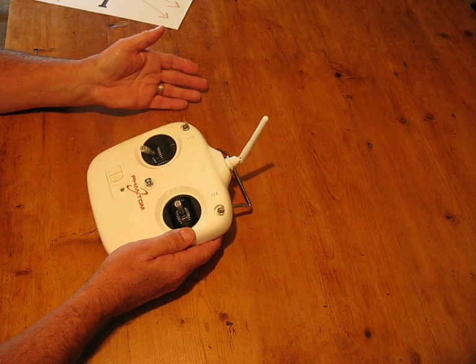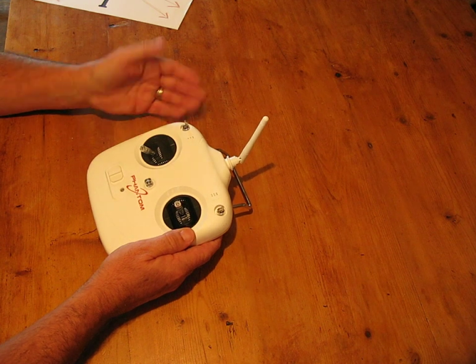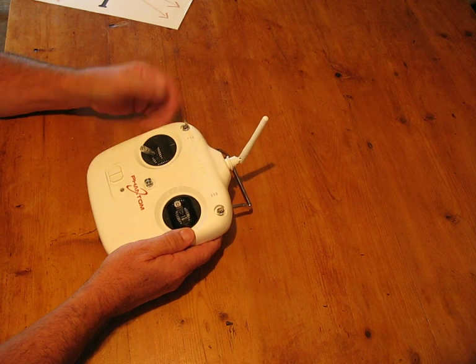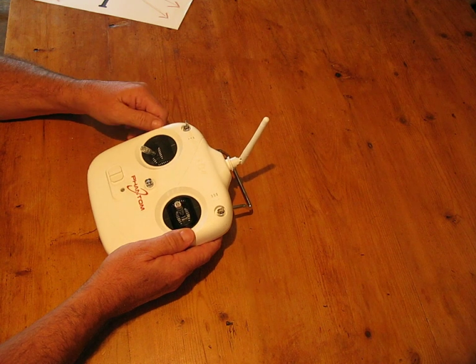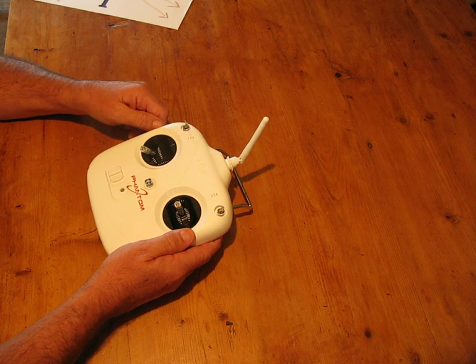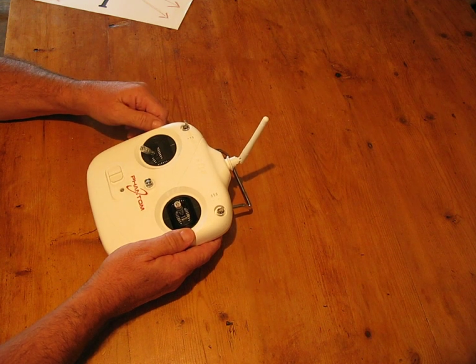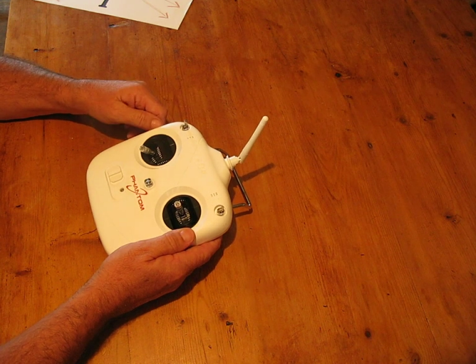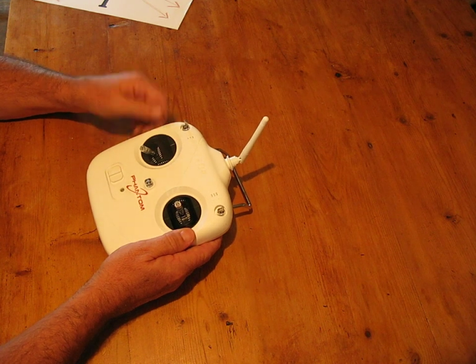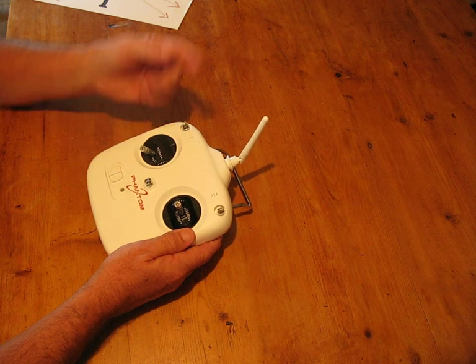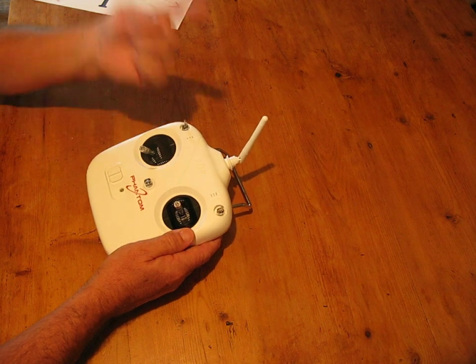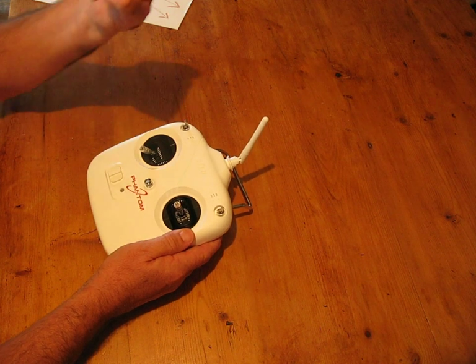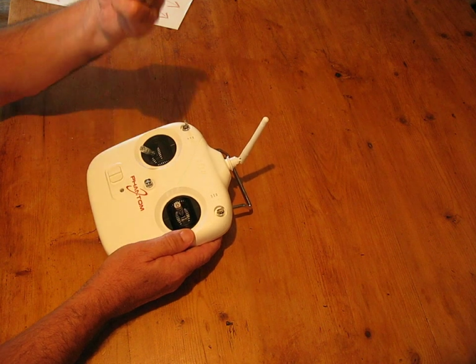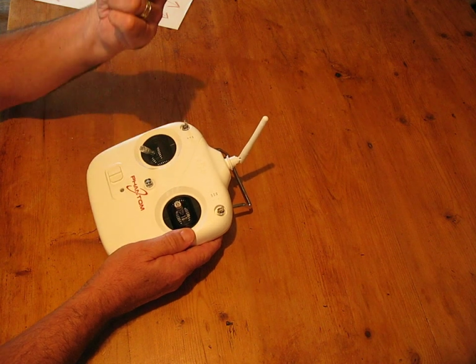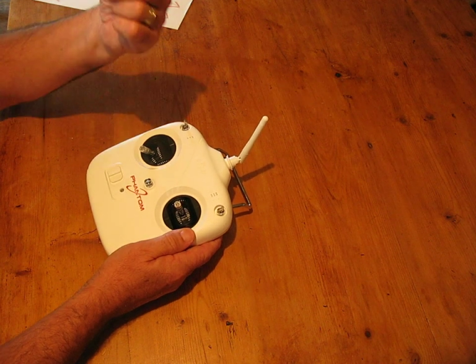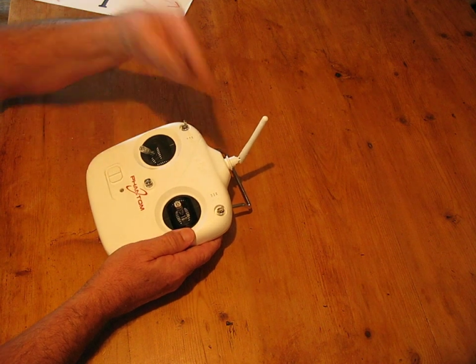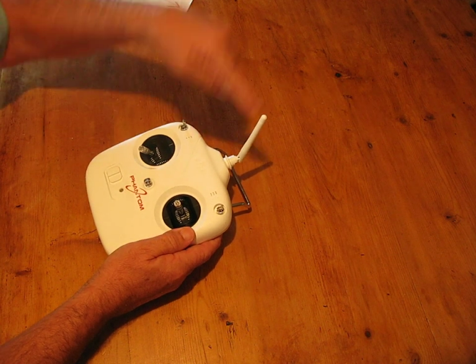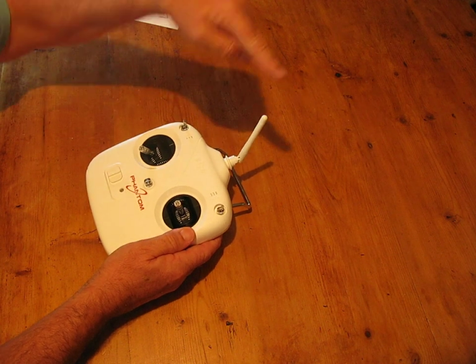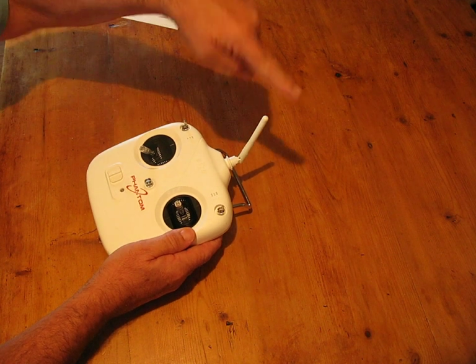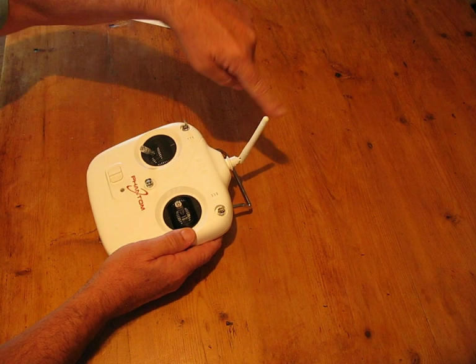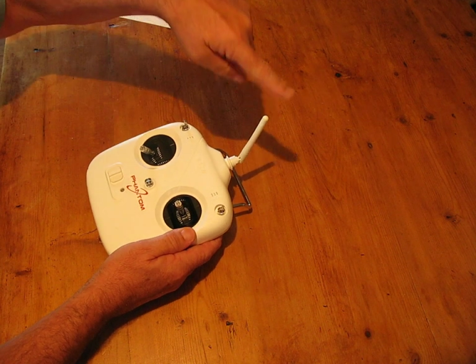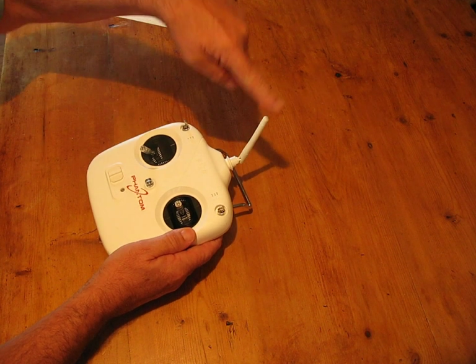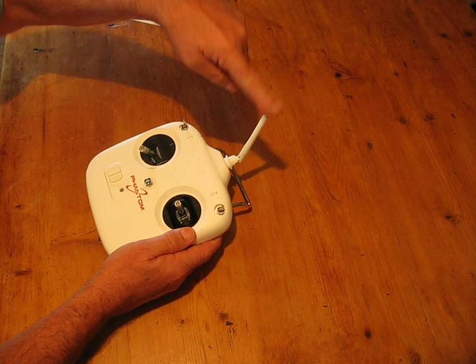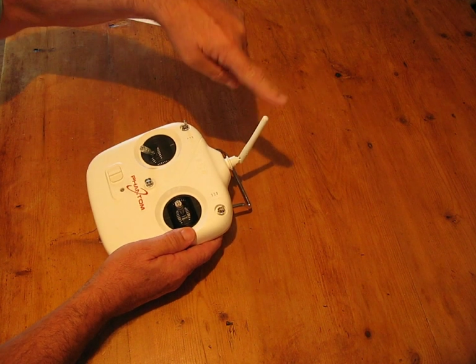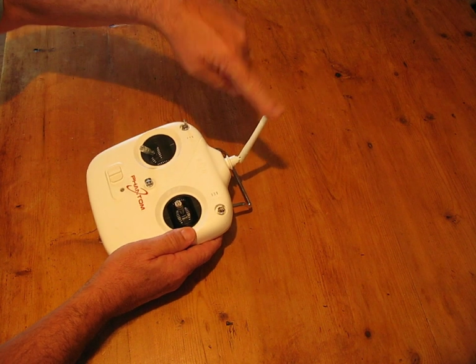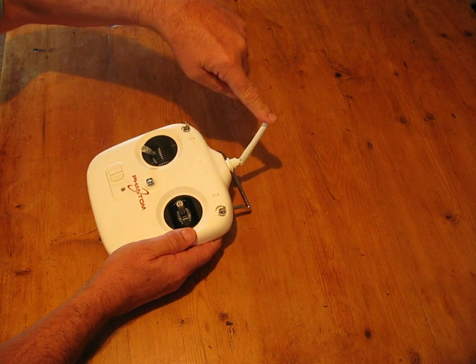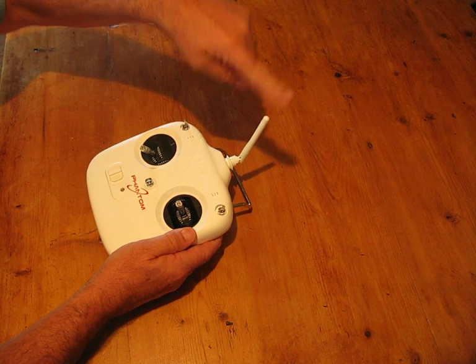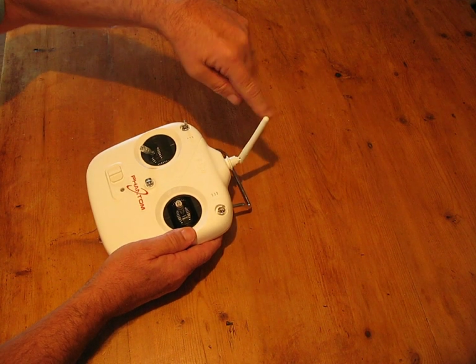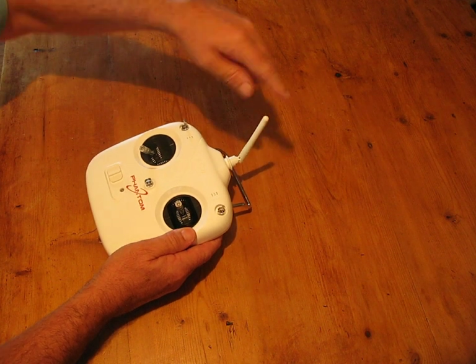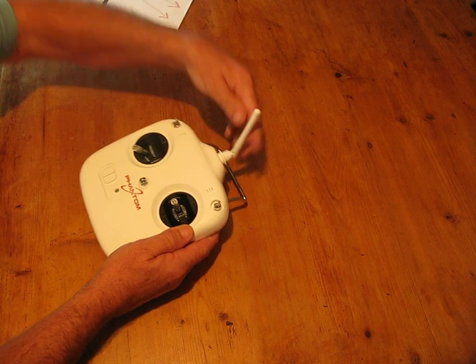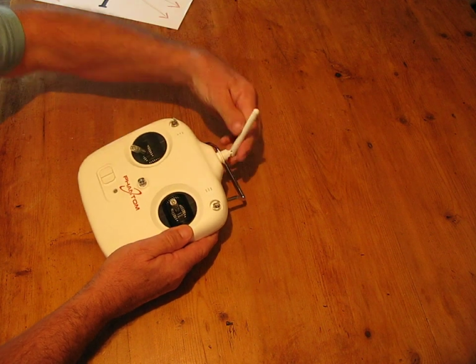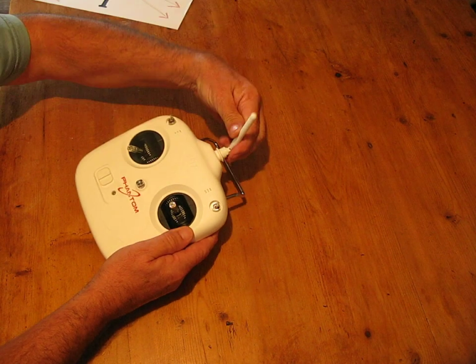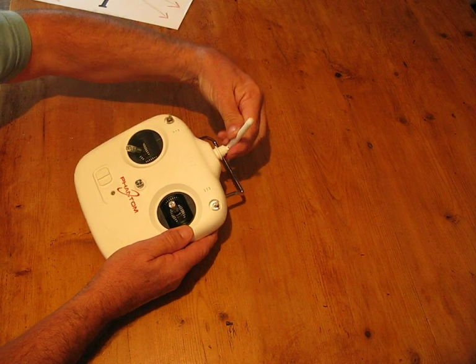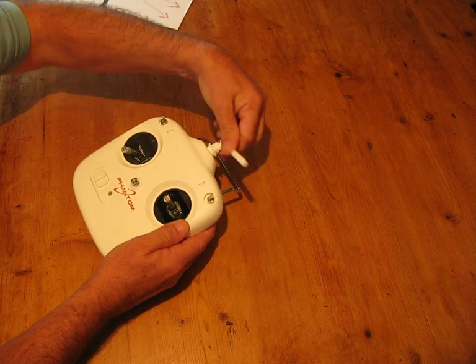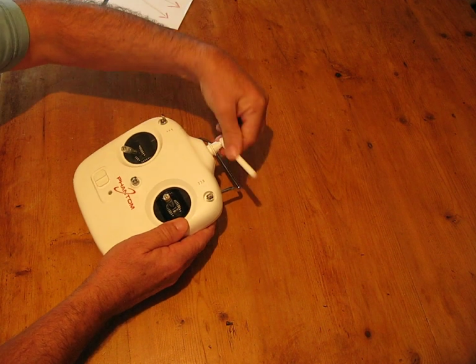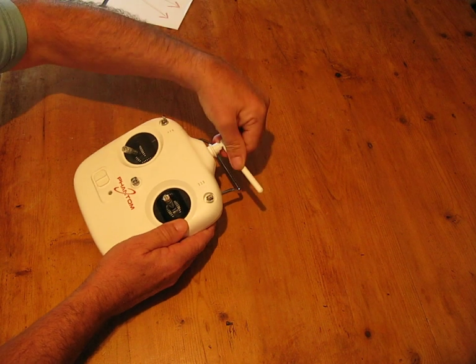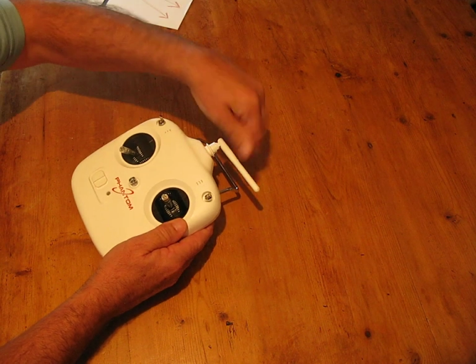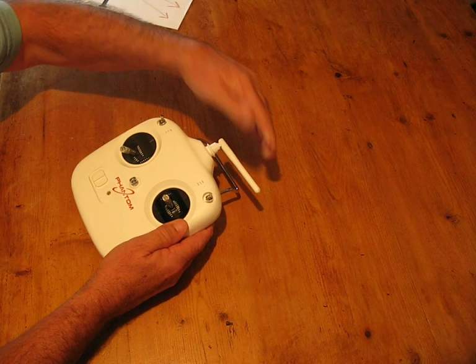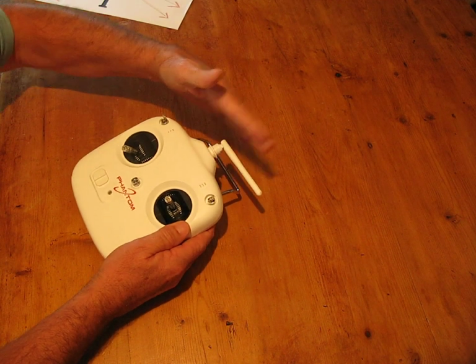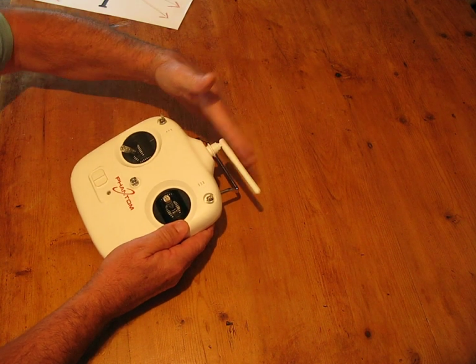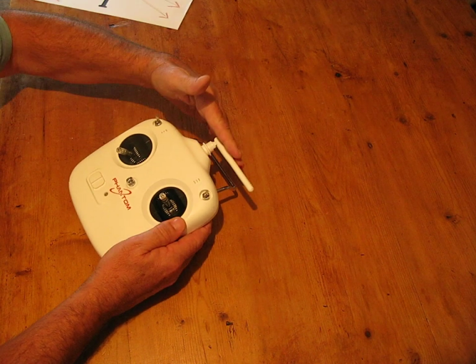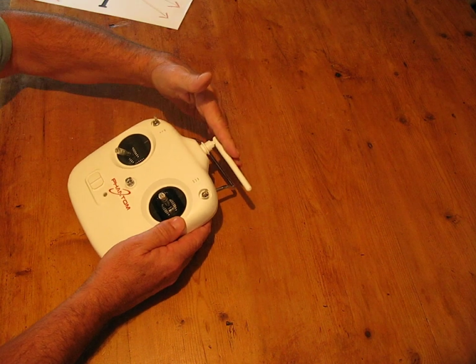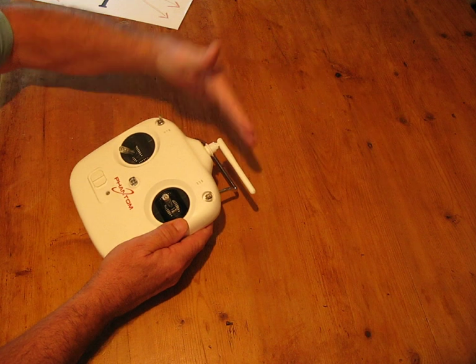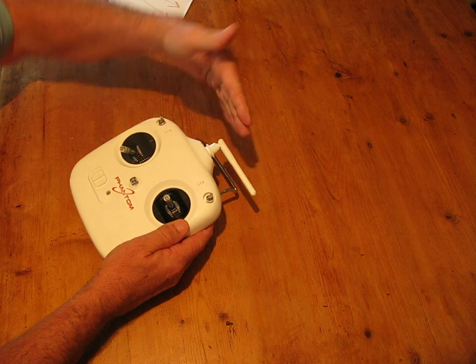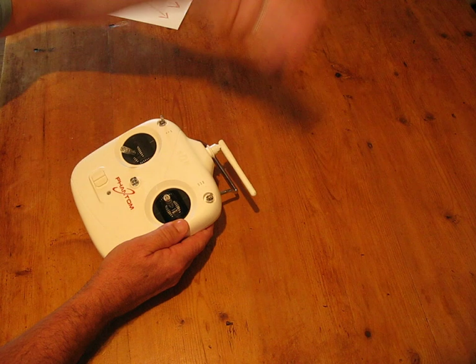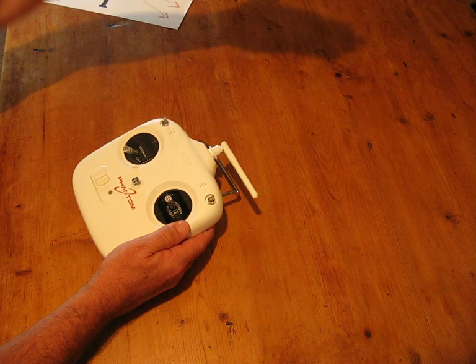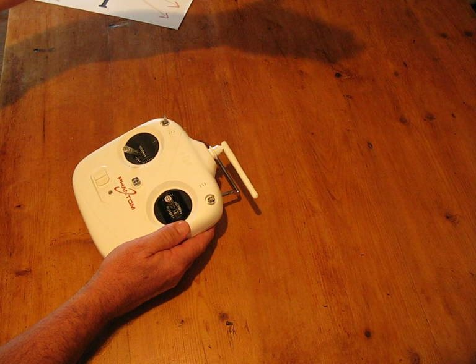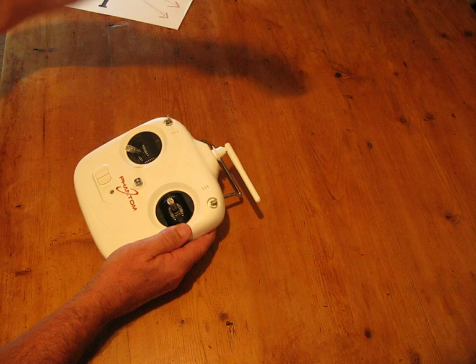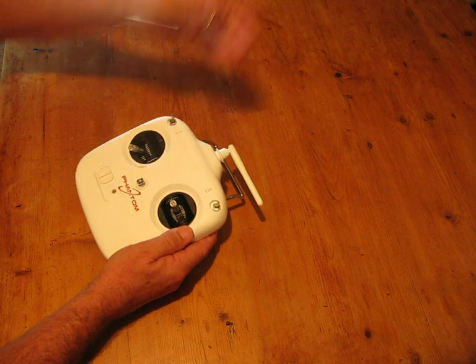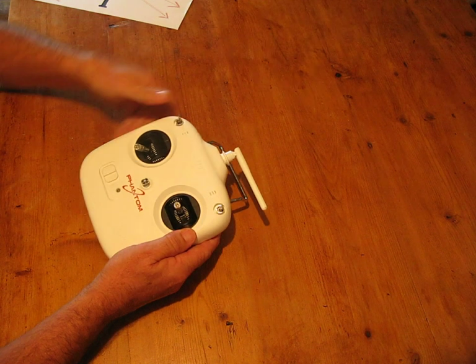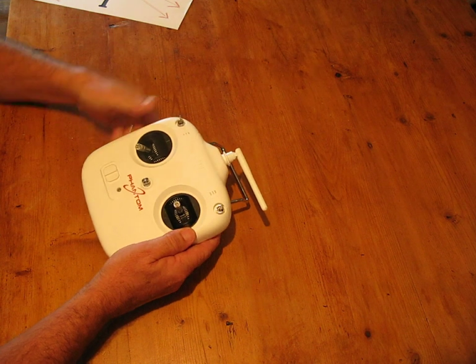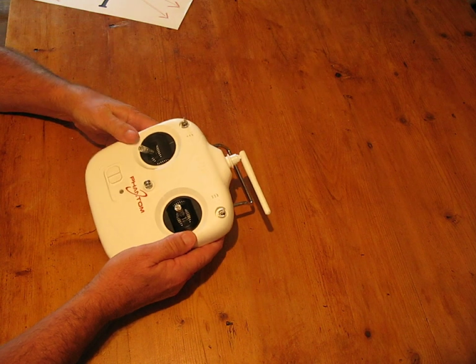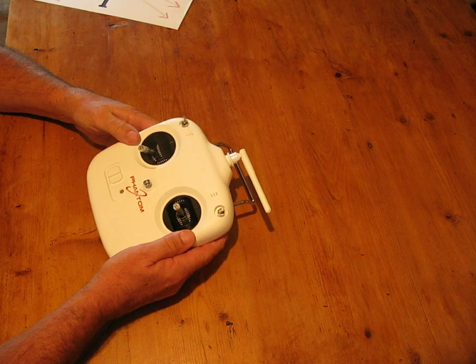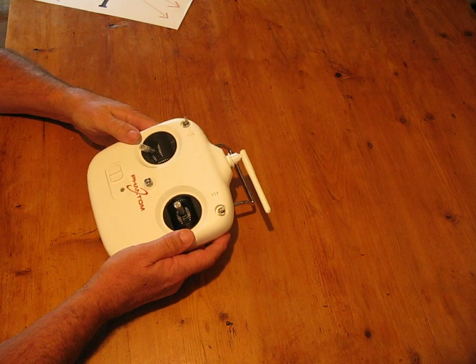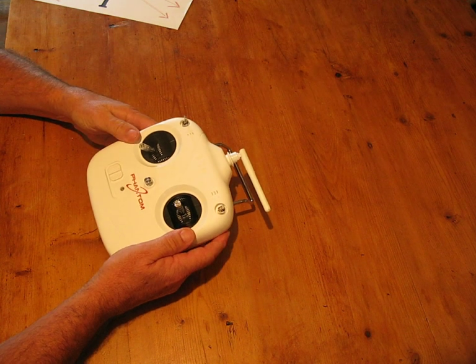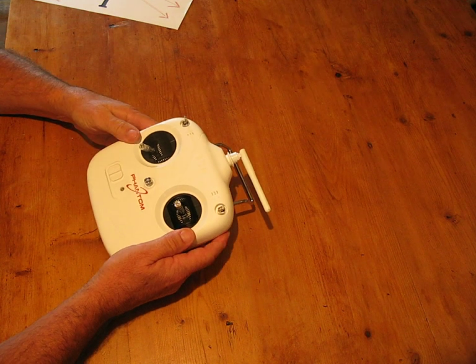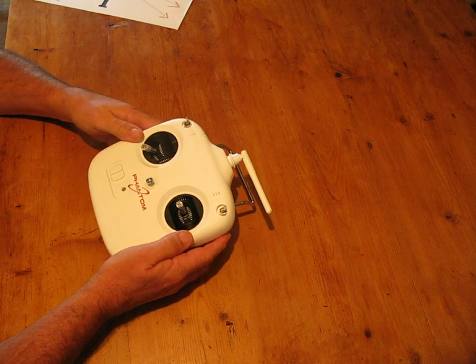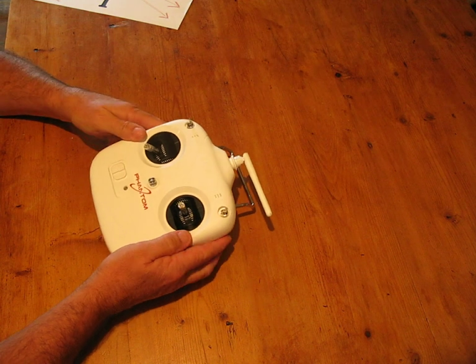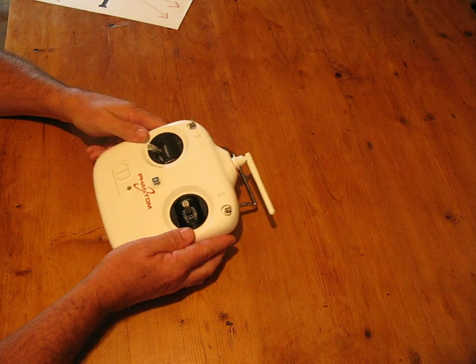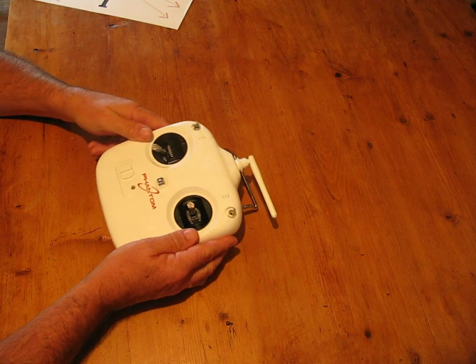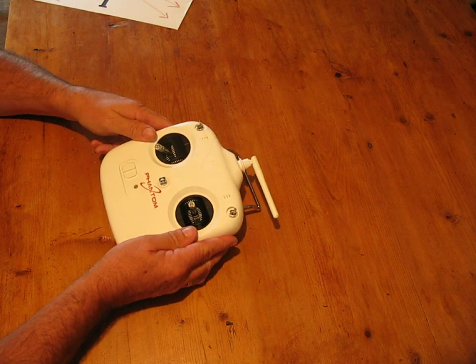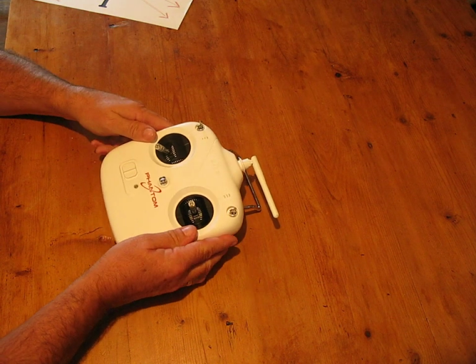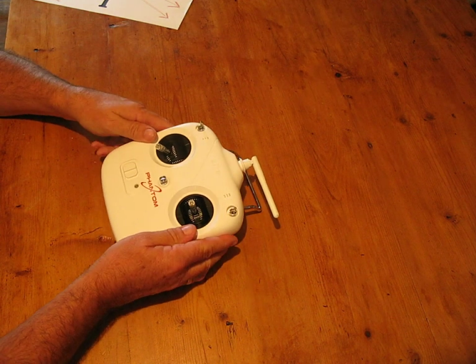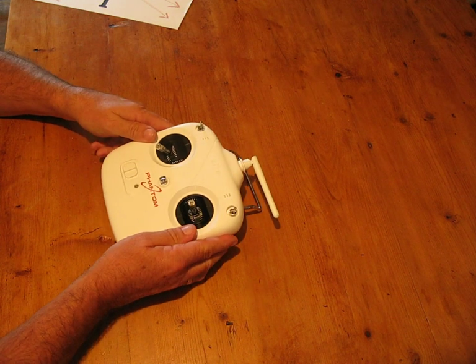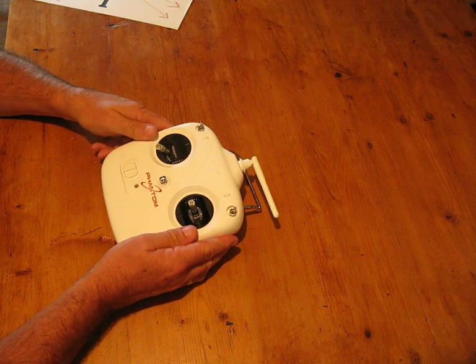You have got a dead spot, but it's not up there — it's here. So turn the antenna like that, and you should not get a problem.